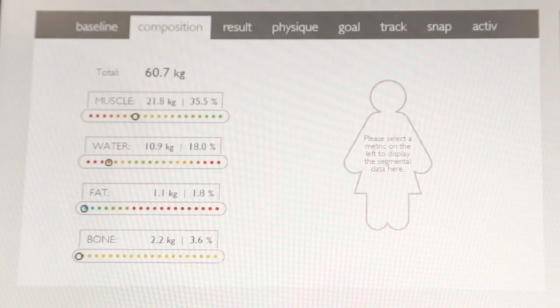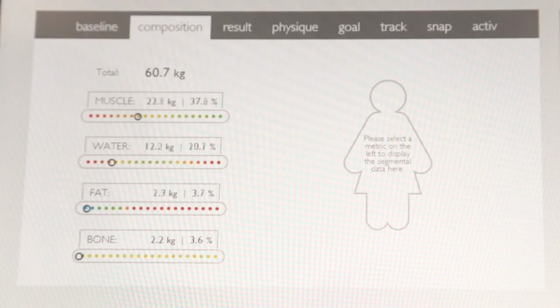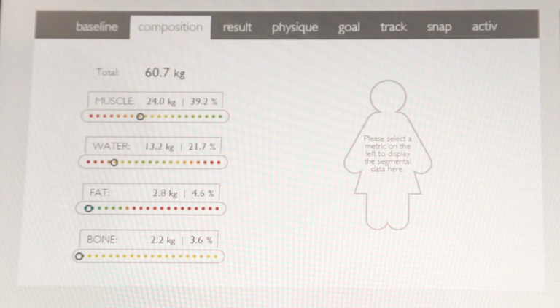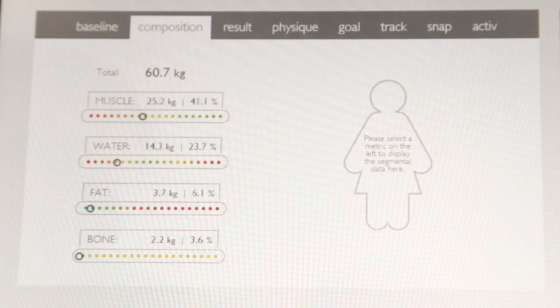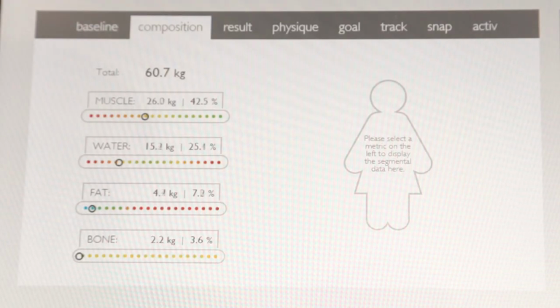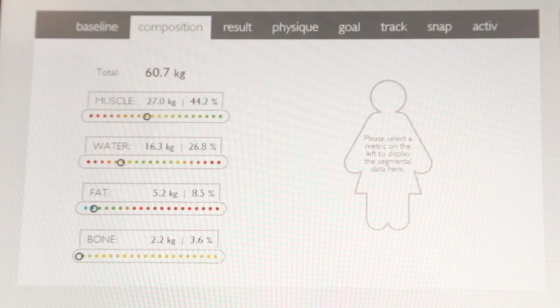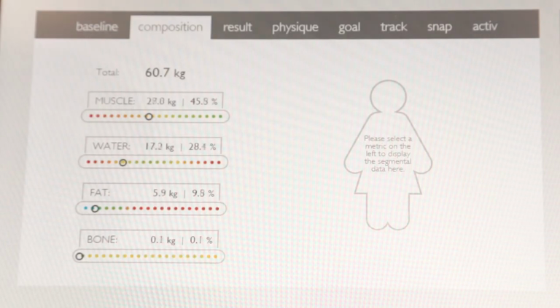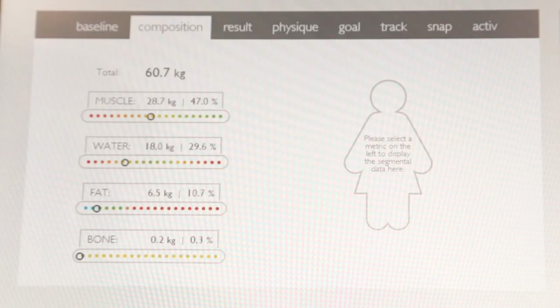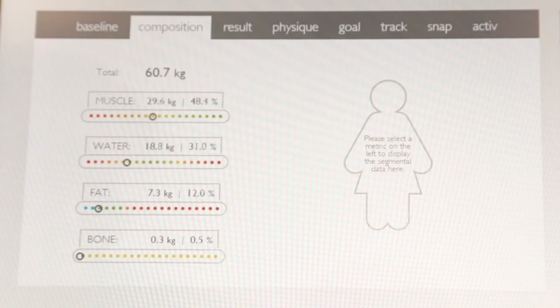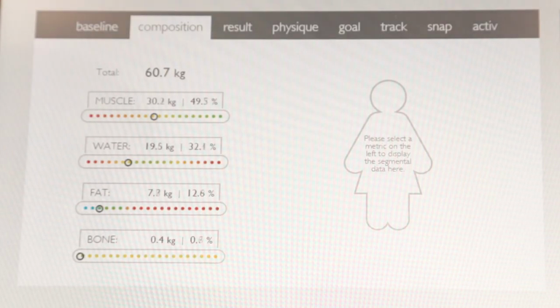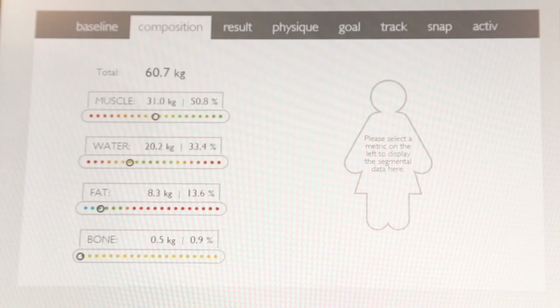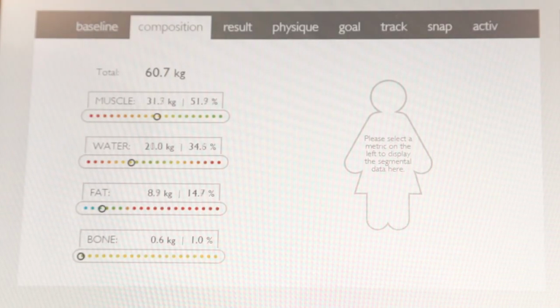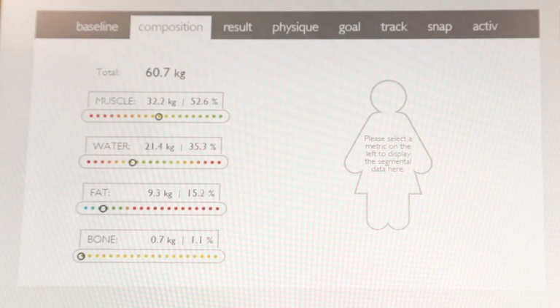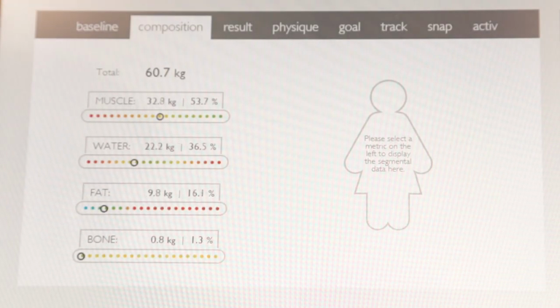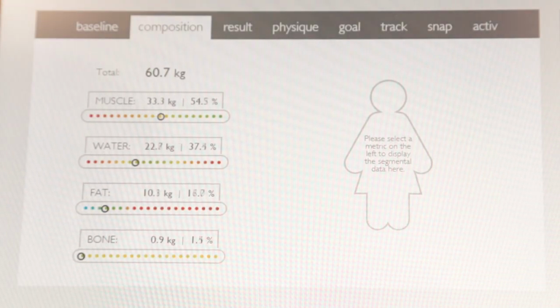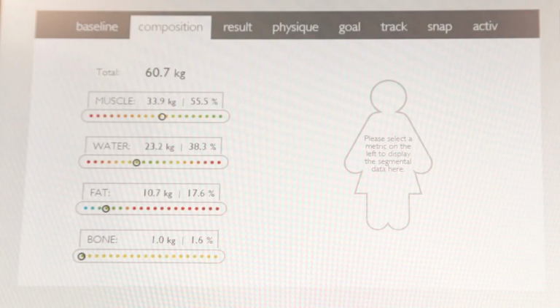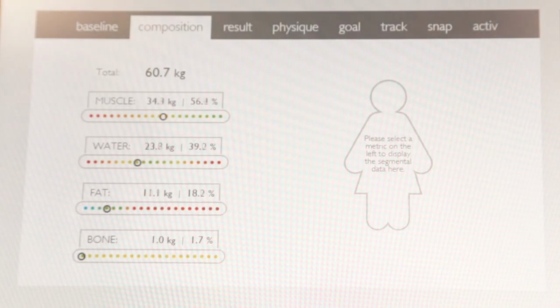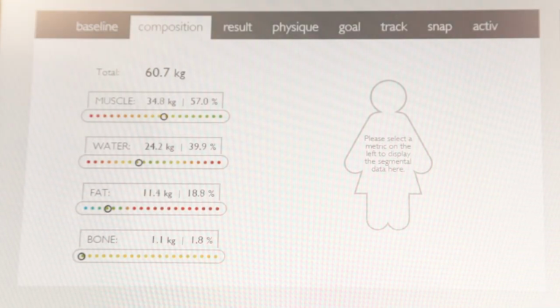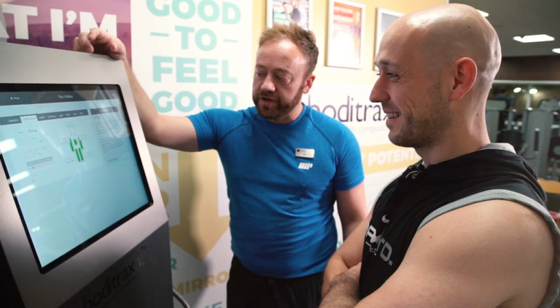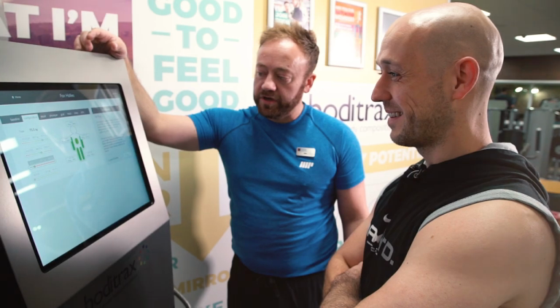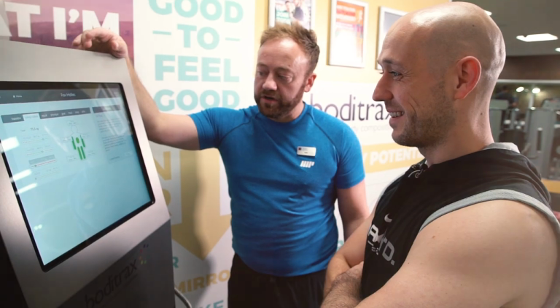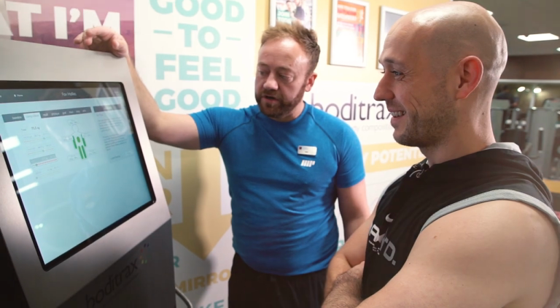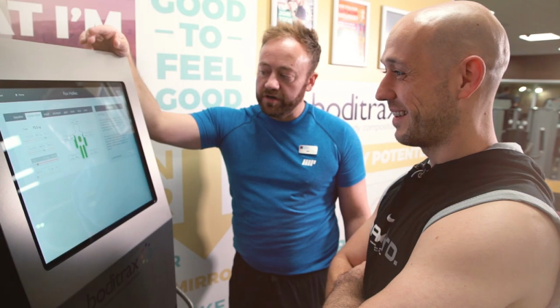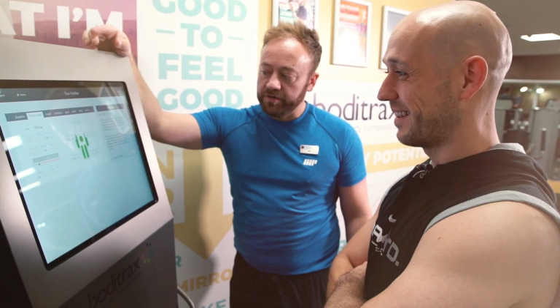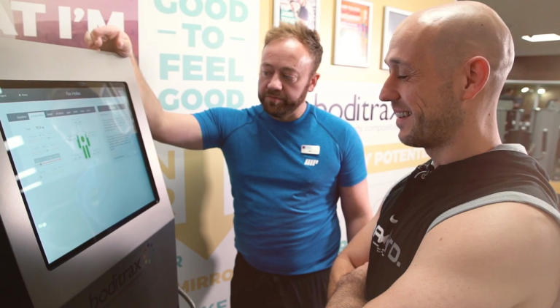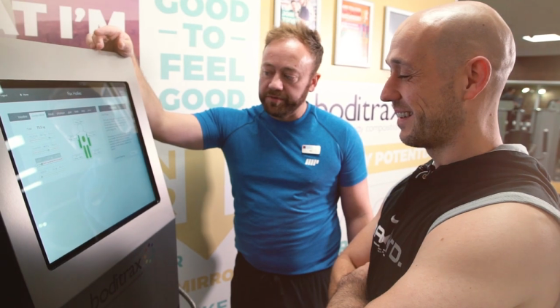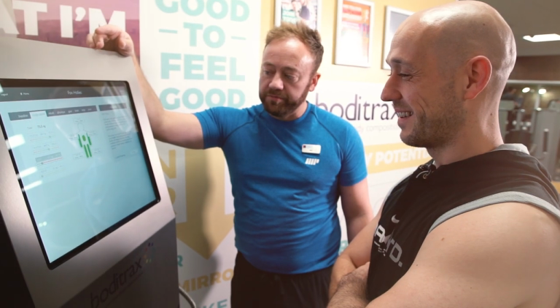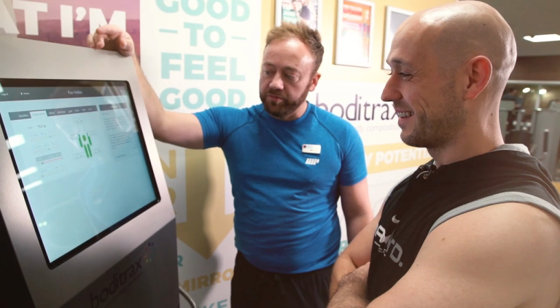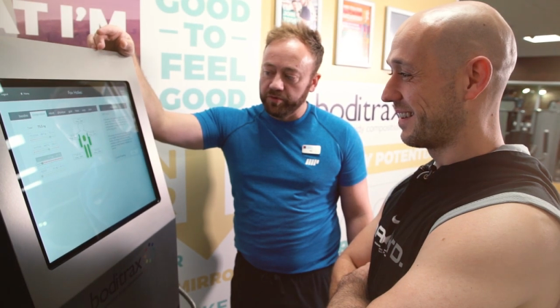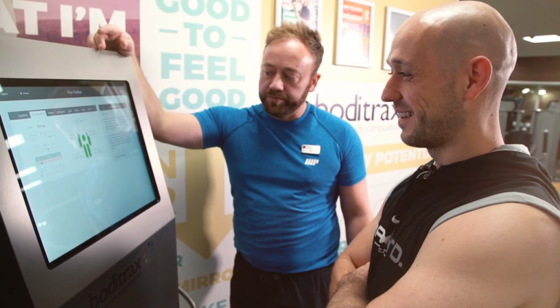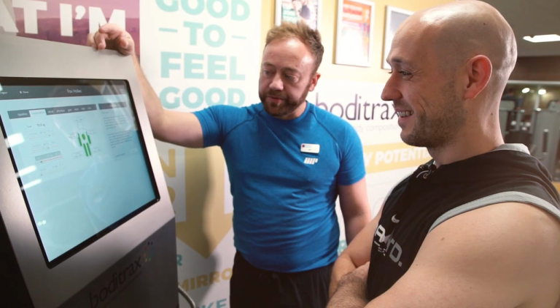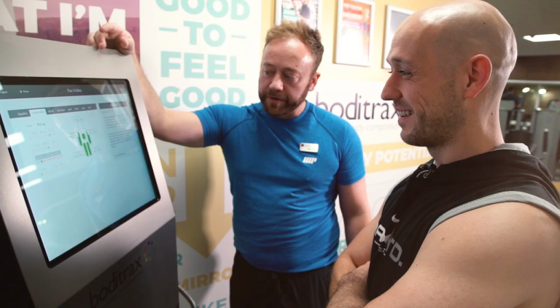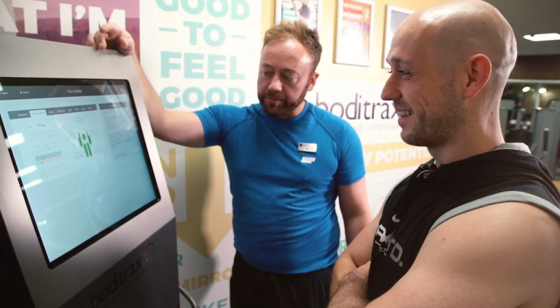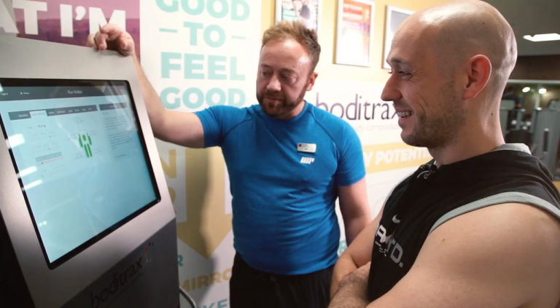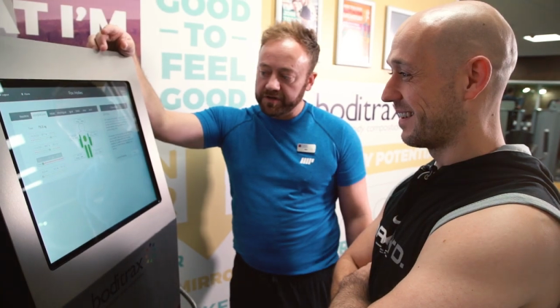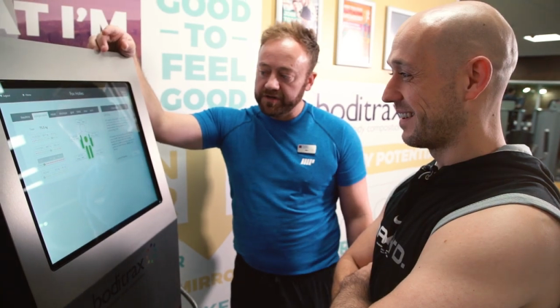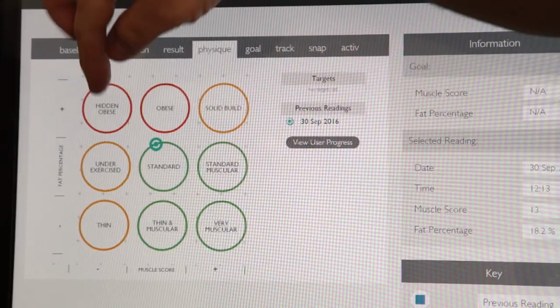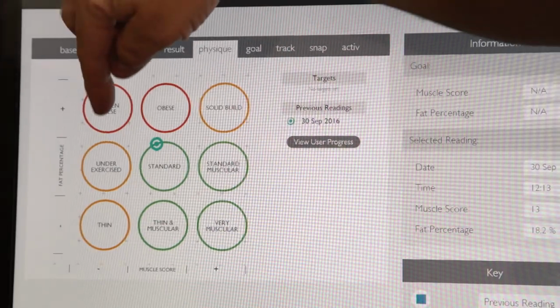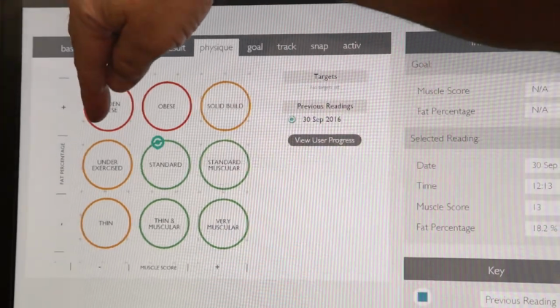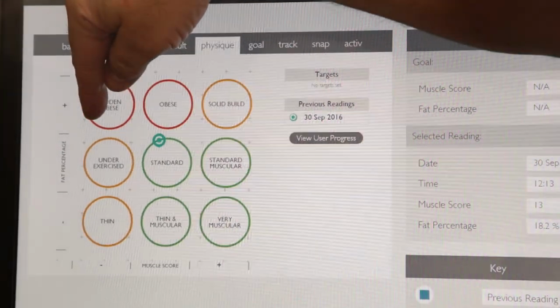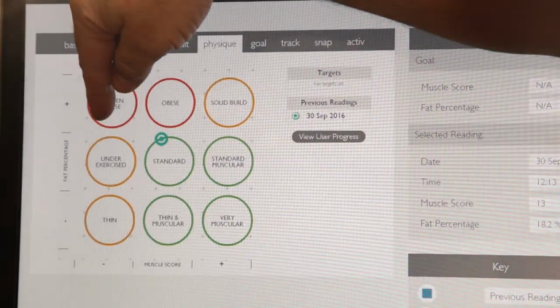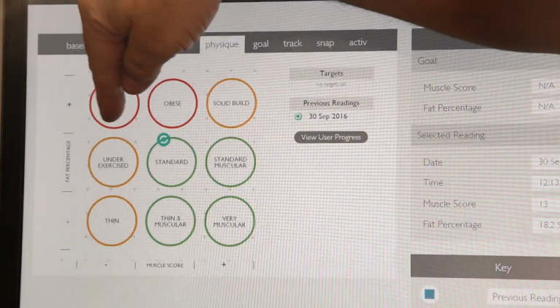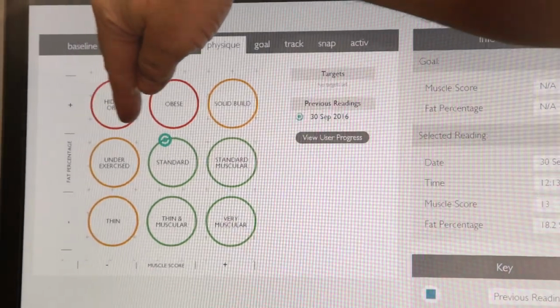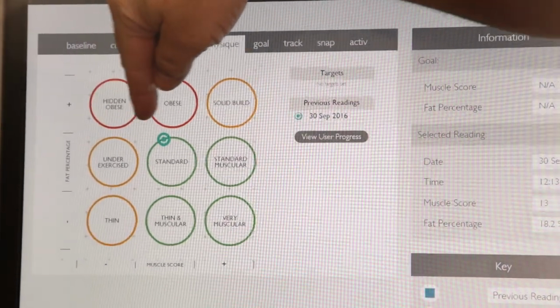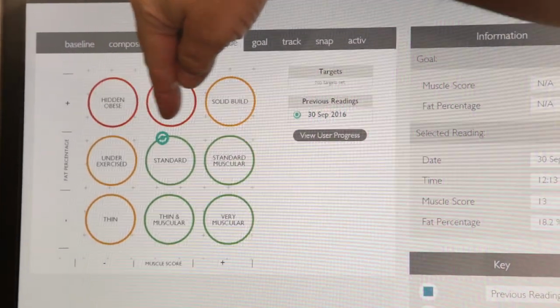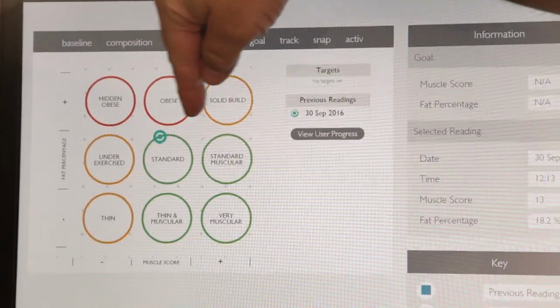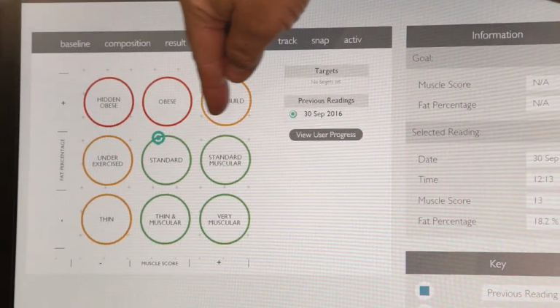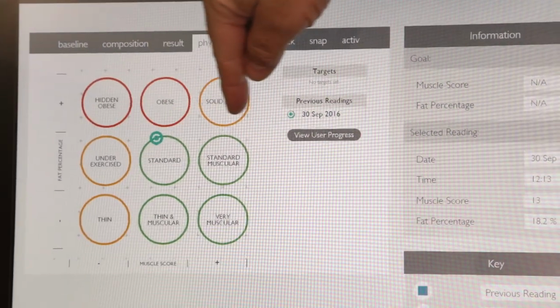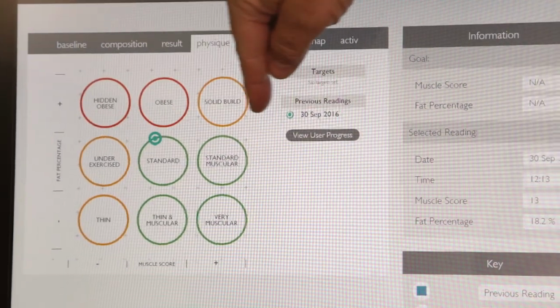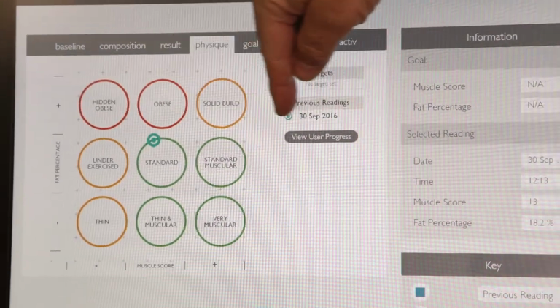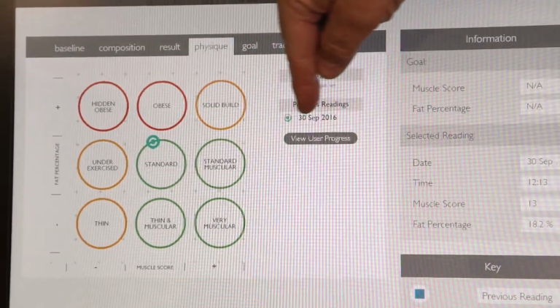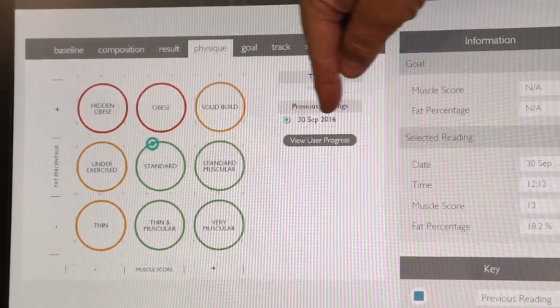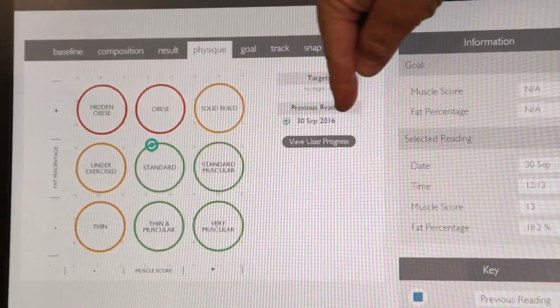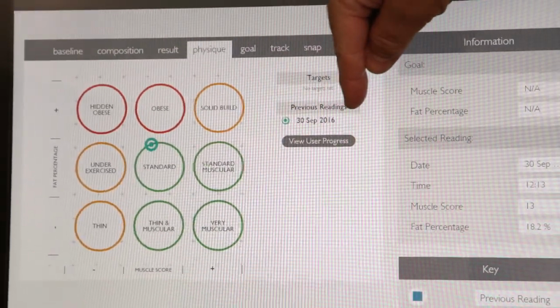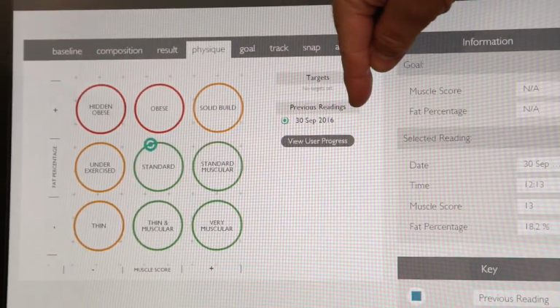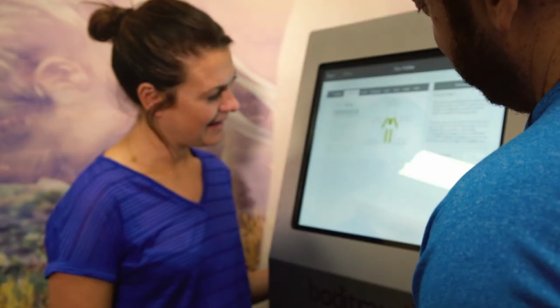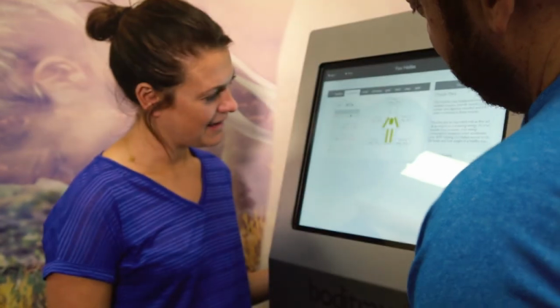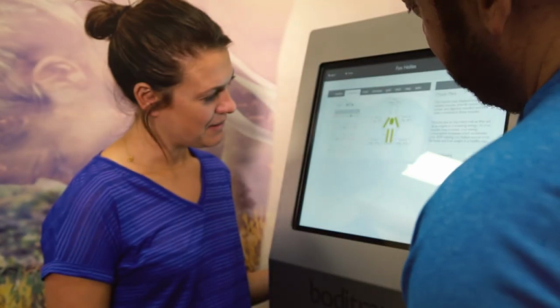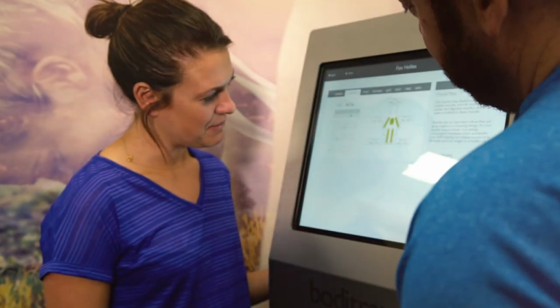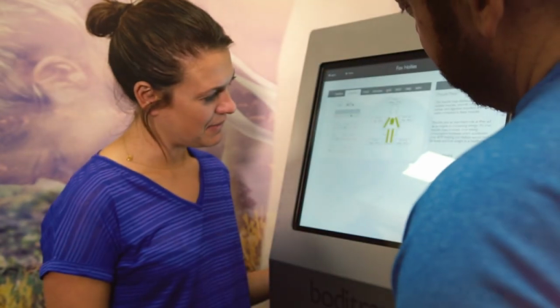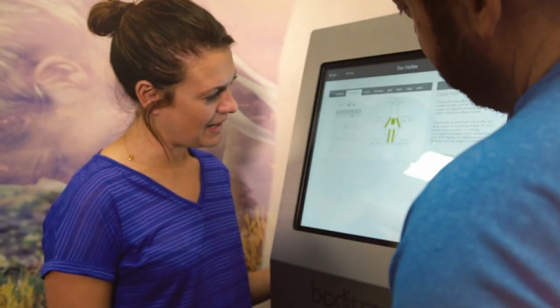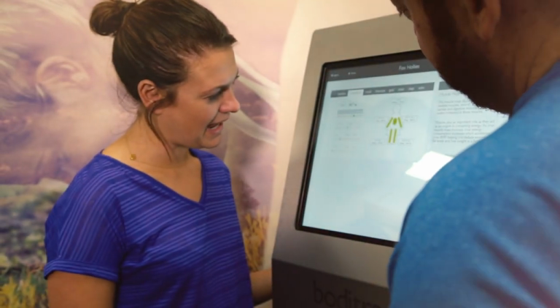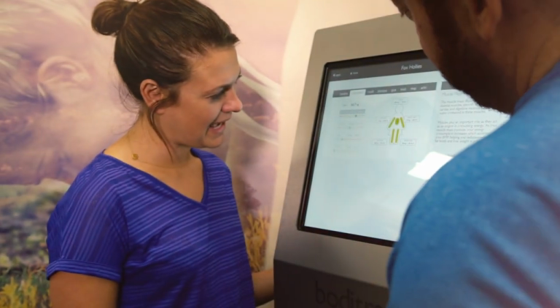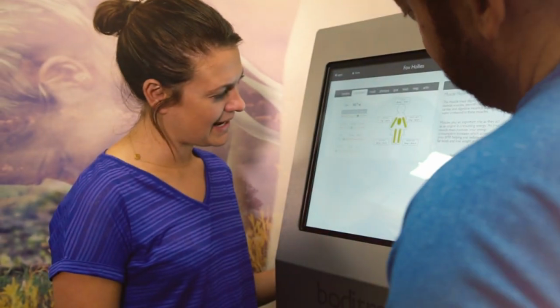Important things like your BMI, muscle mass, fat percentage, metabolic age, weight and ideal weight.